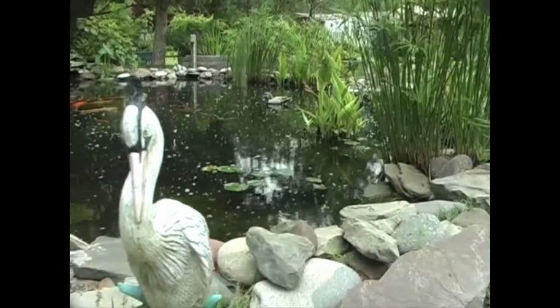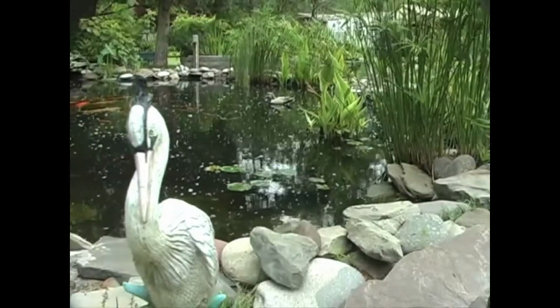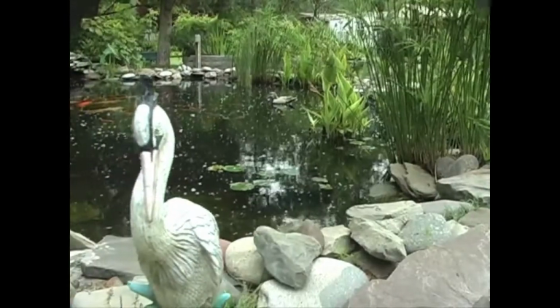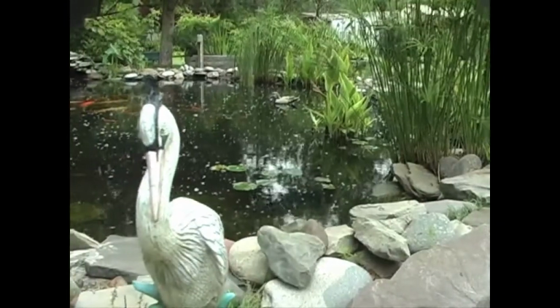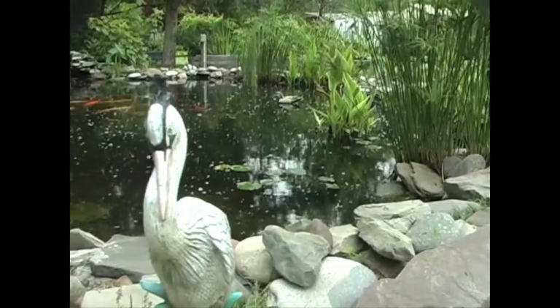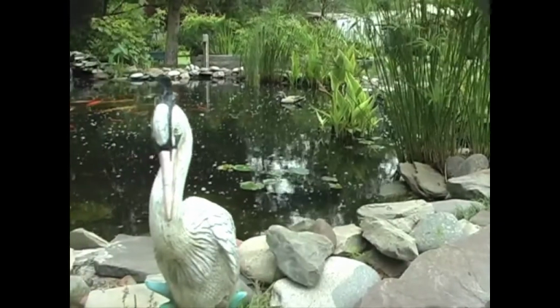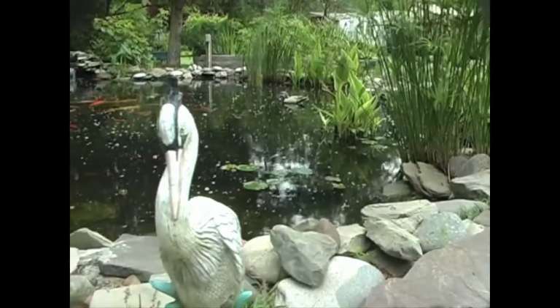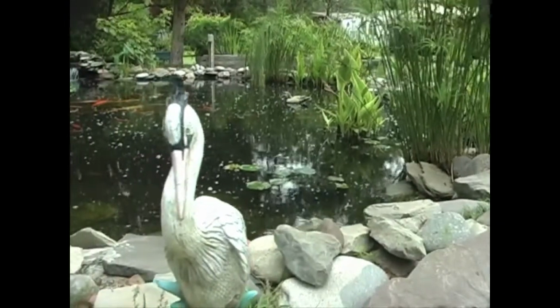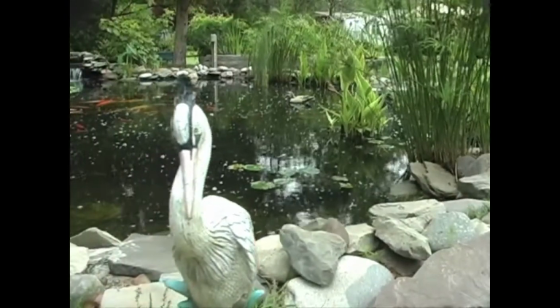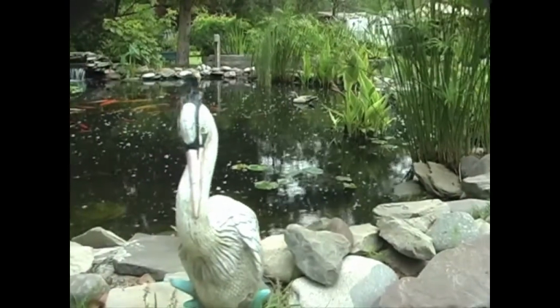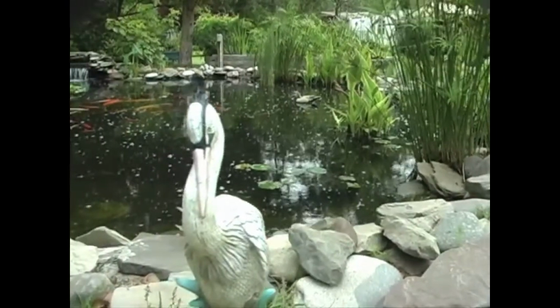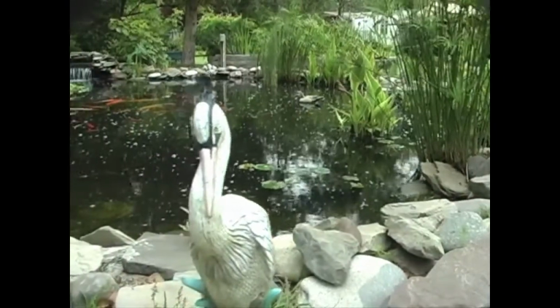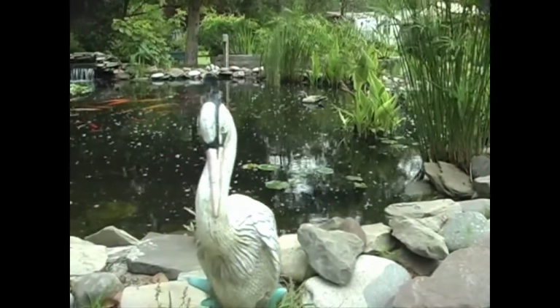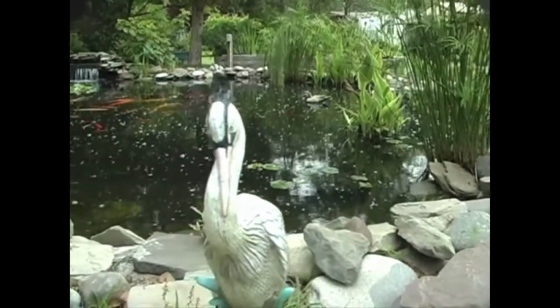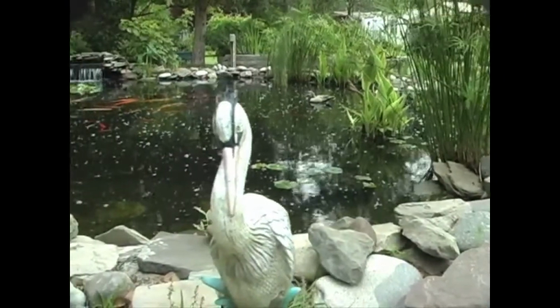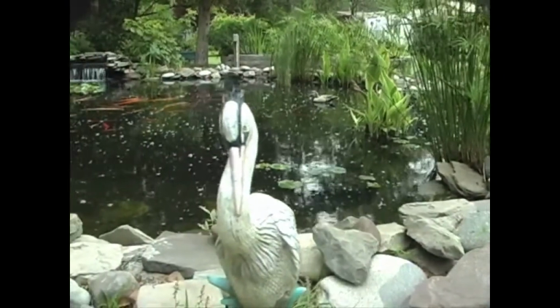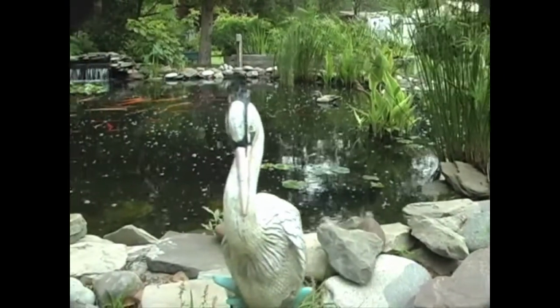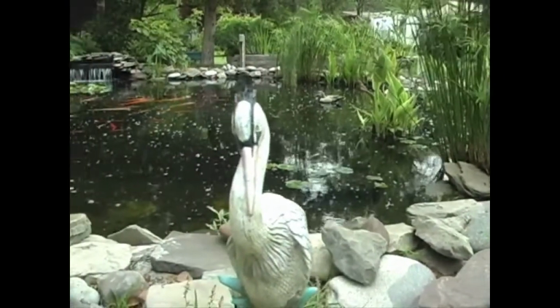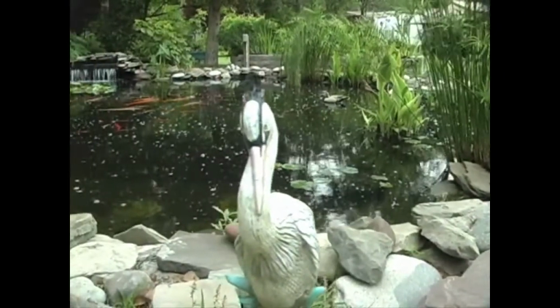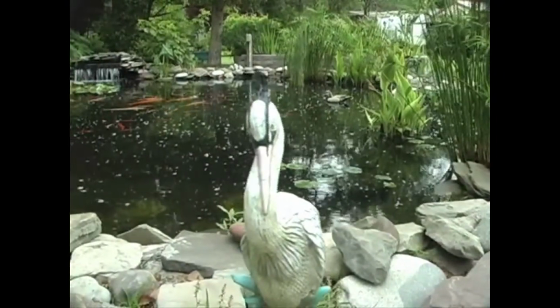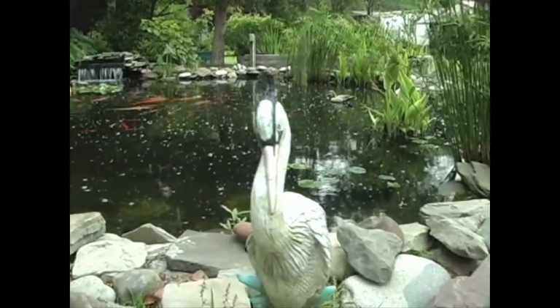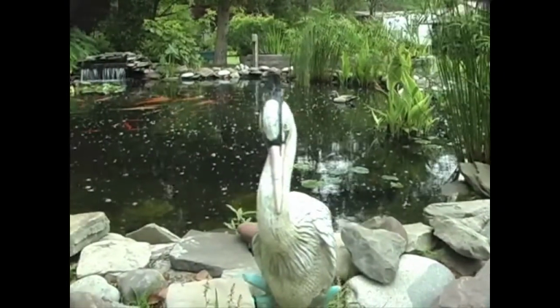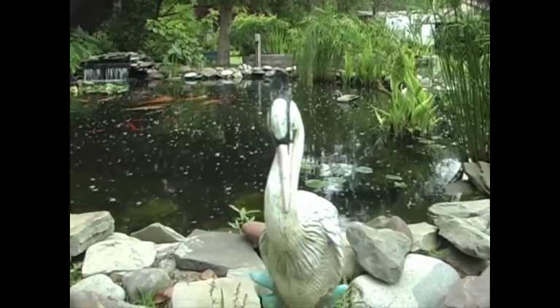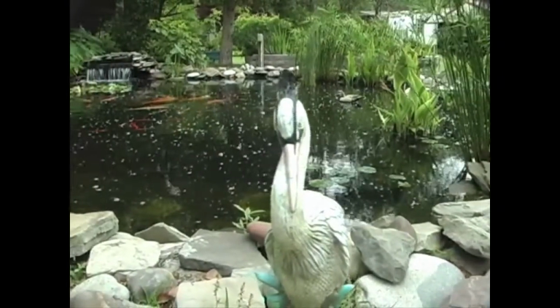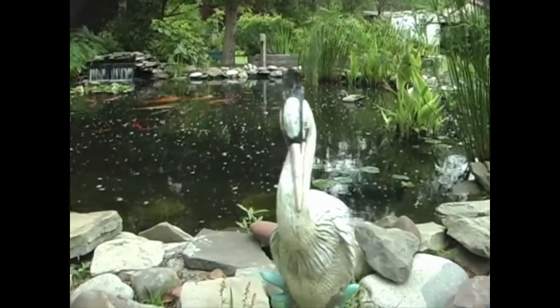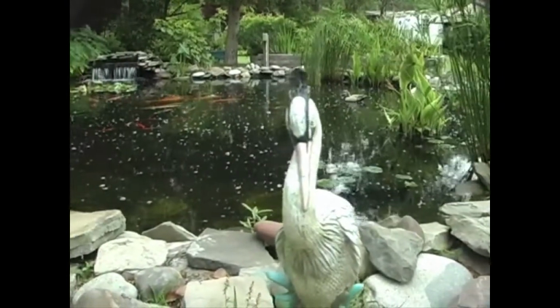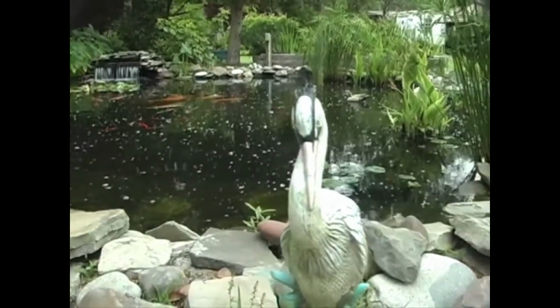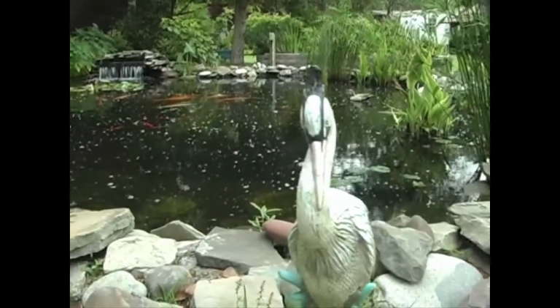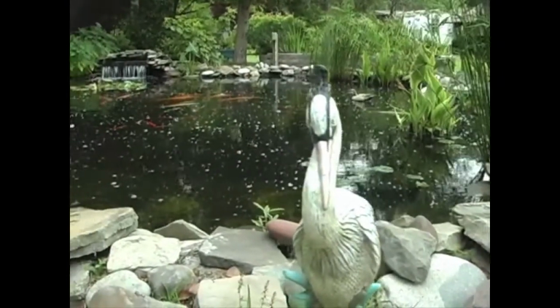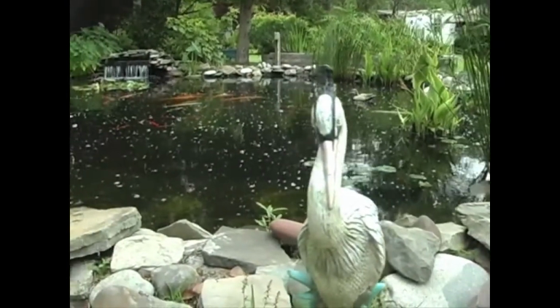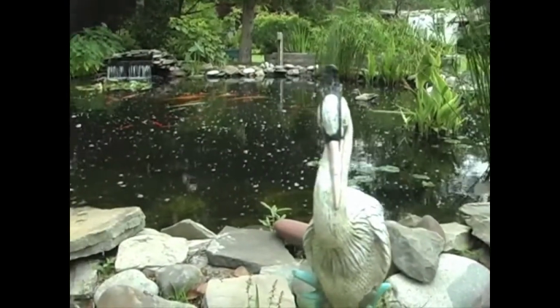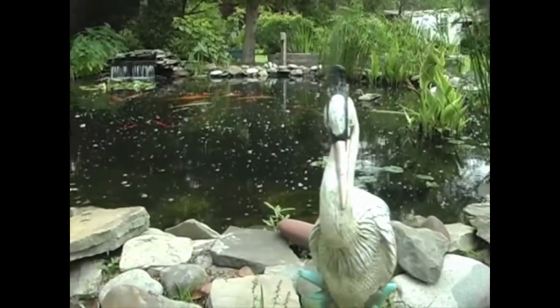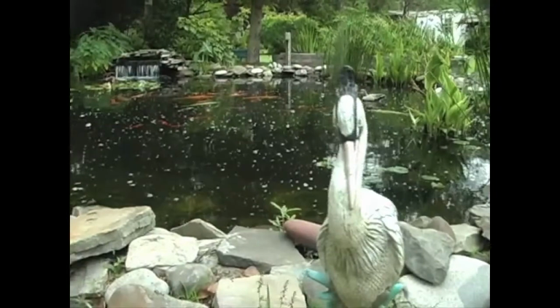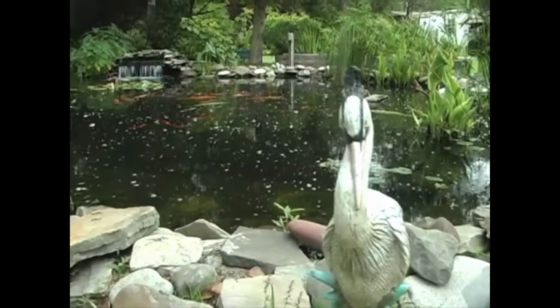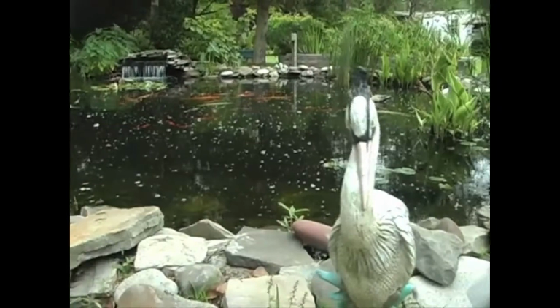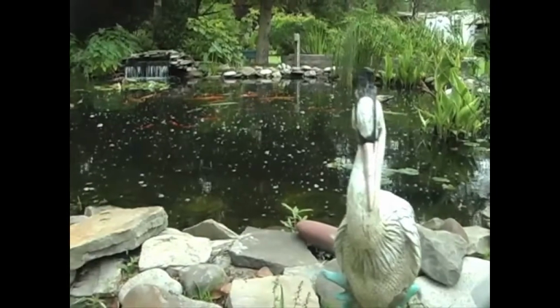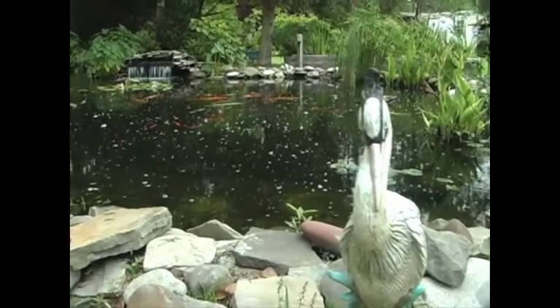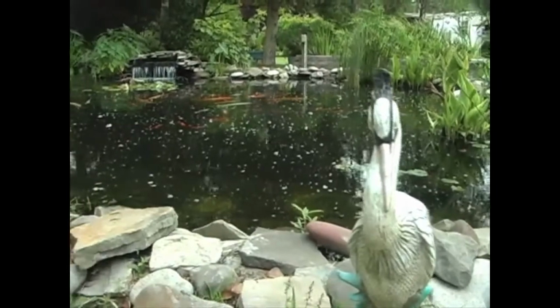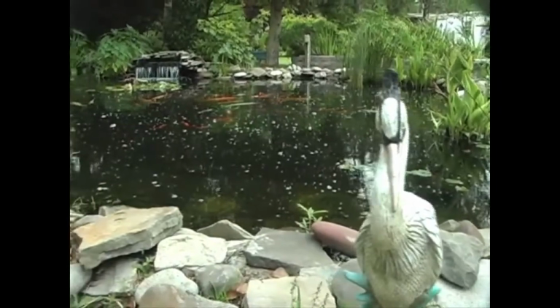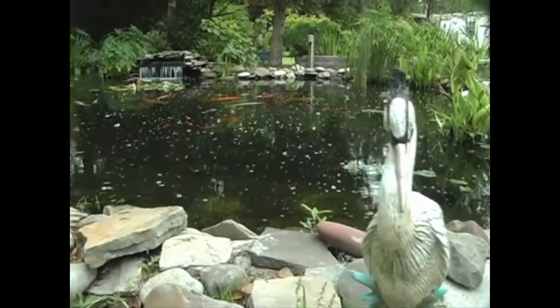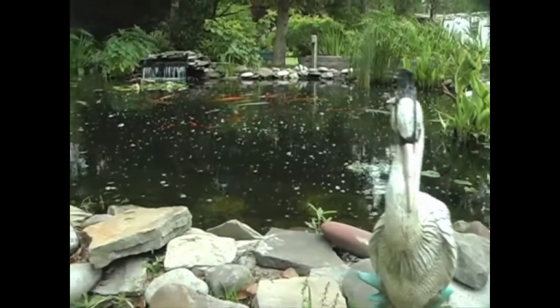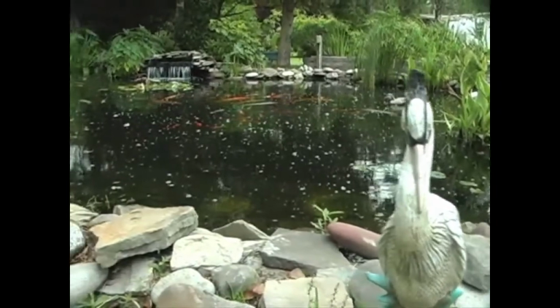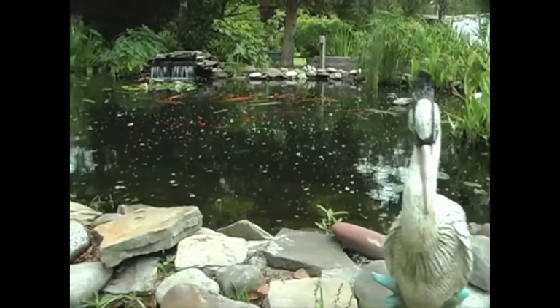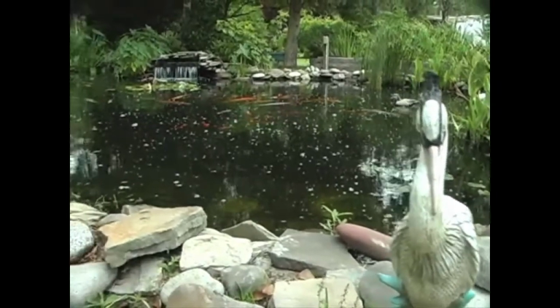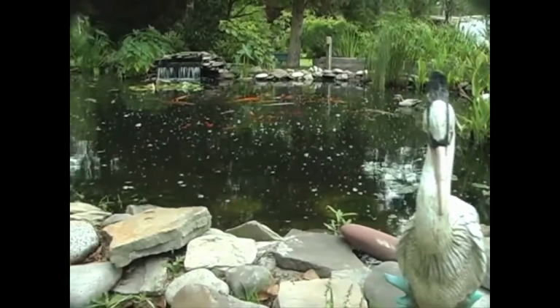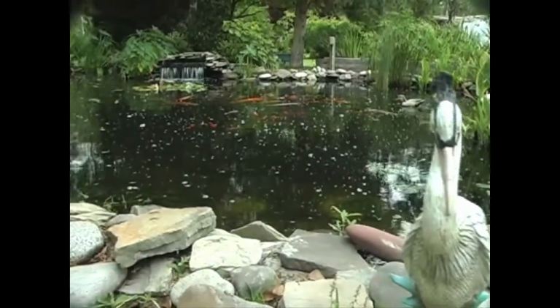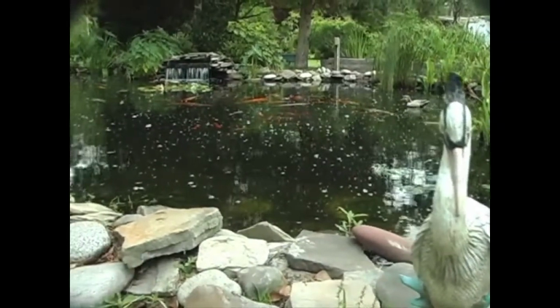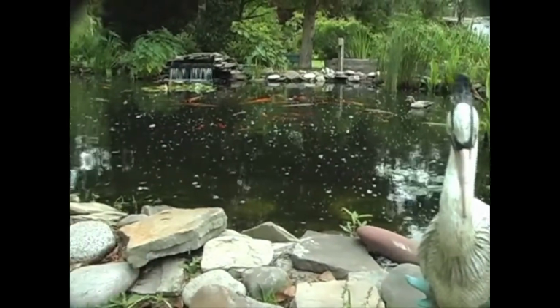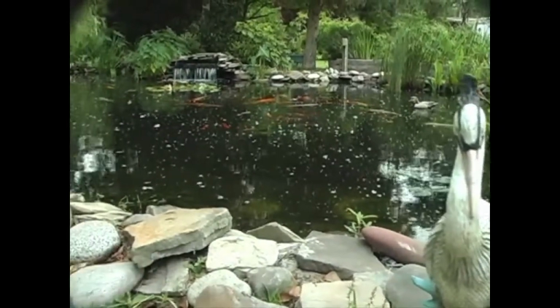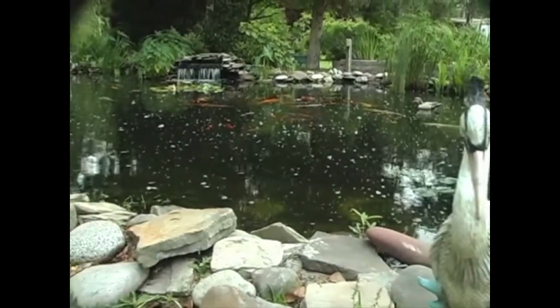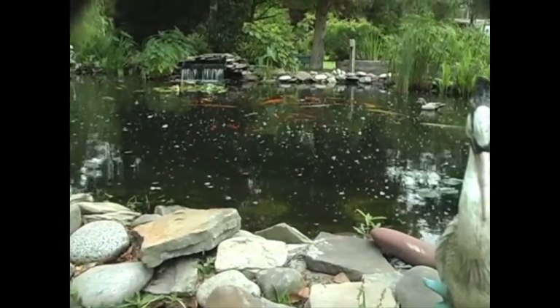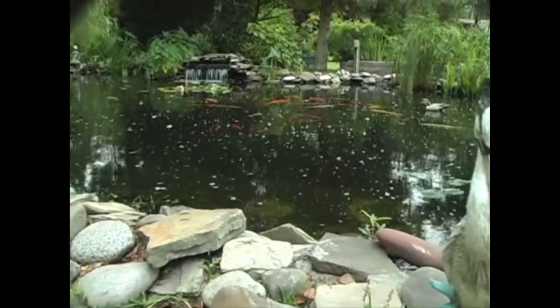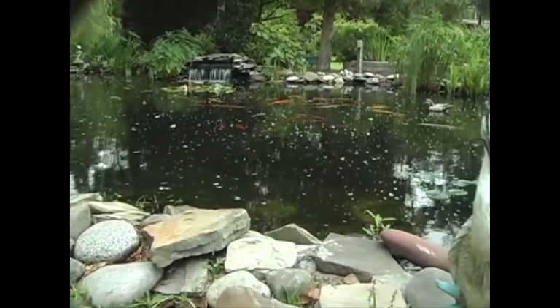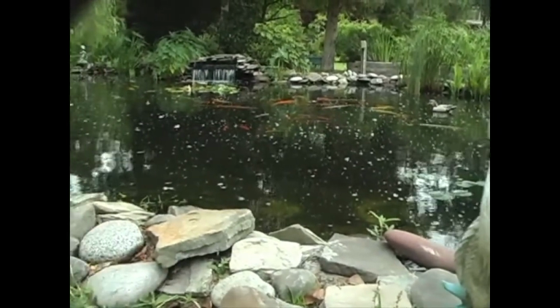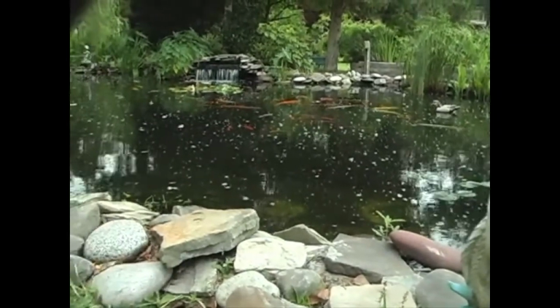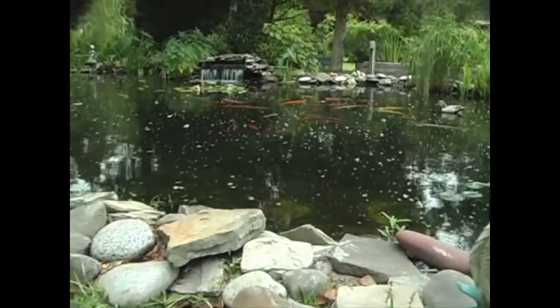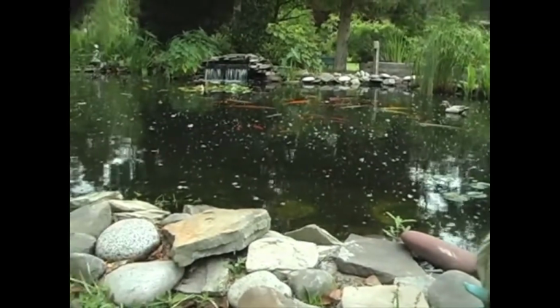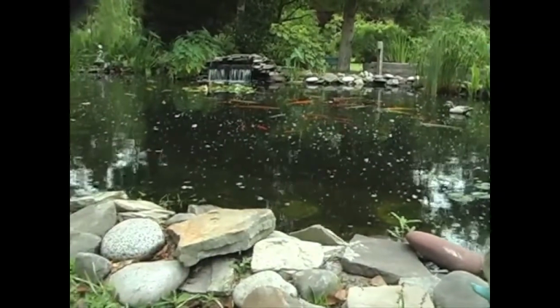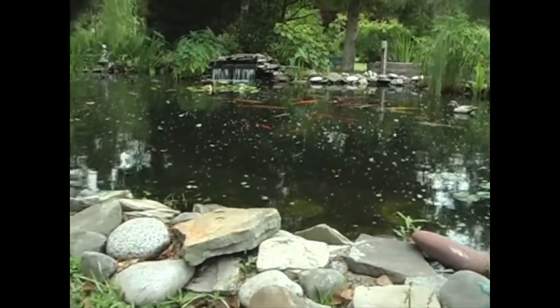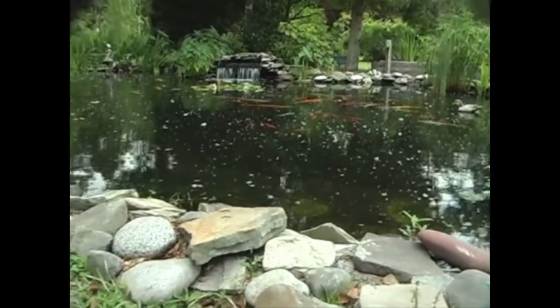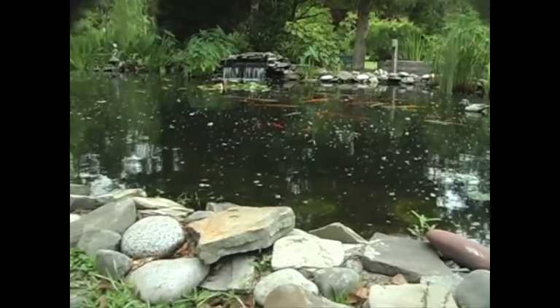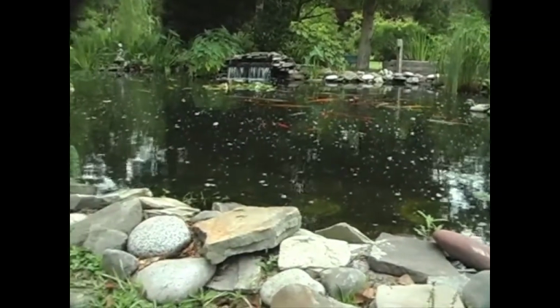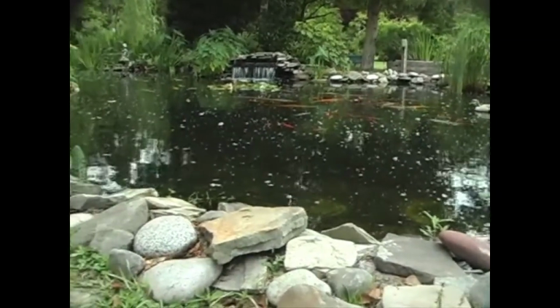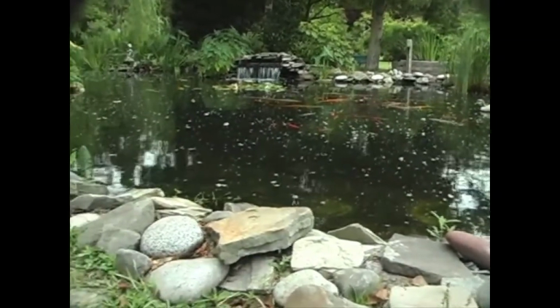Susan Pierce's Water Garden in Somerville, South Carolina is a 12,000-gallon system with a gorgeous natural-looking stream.